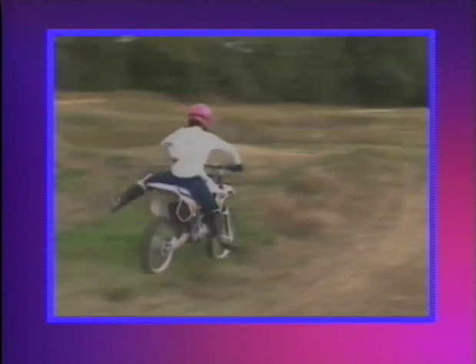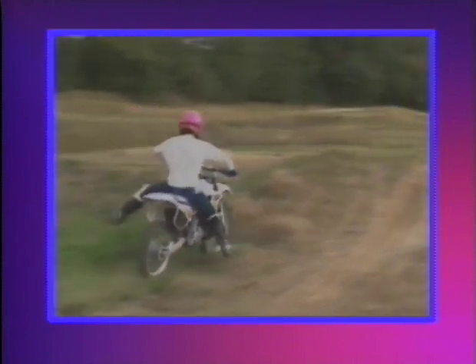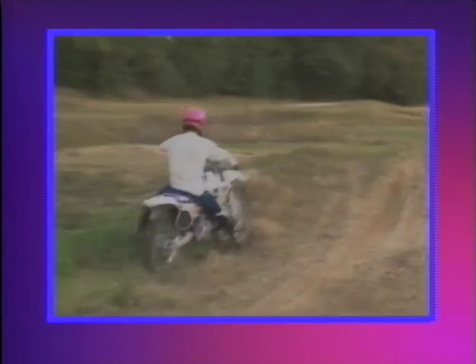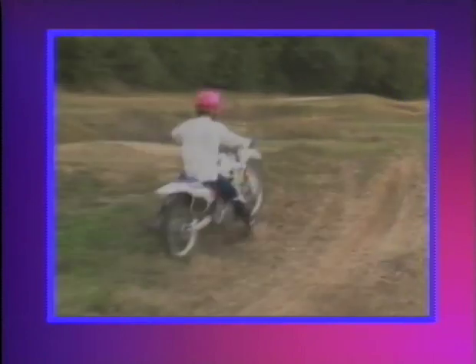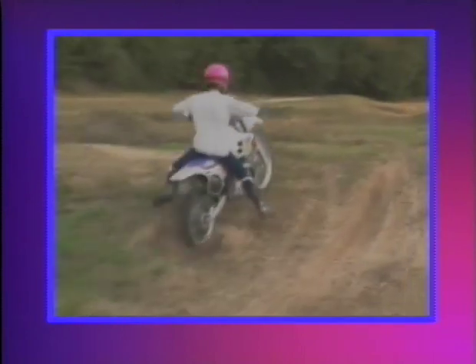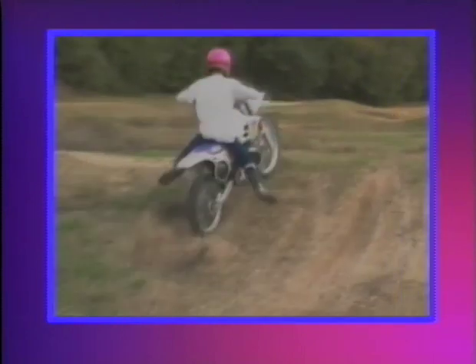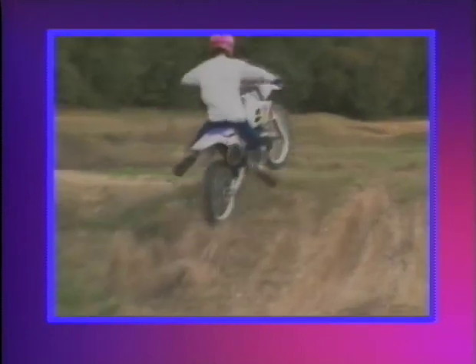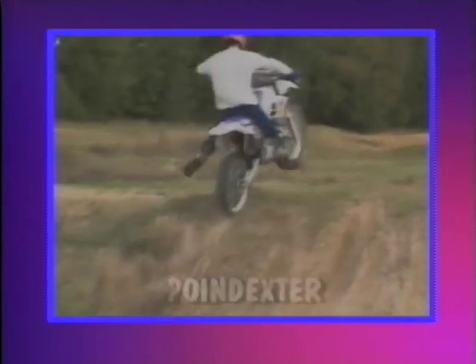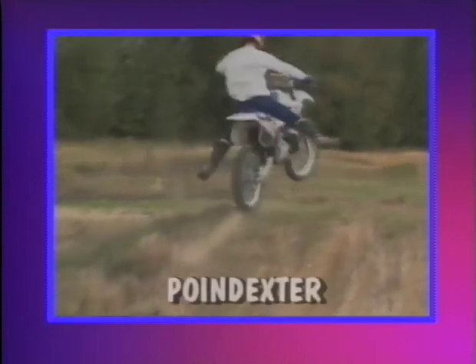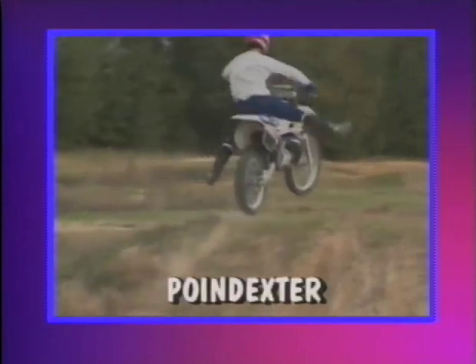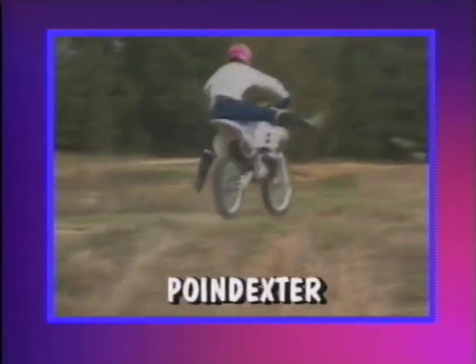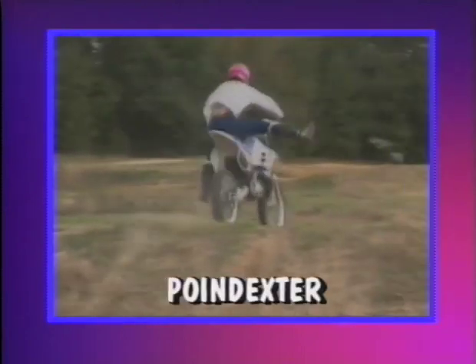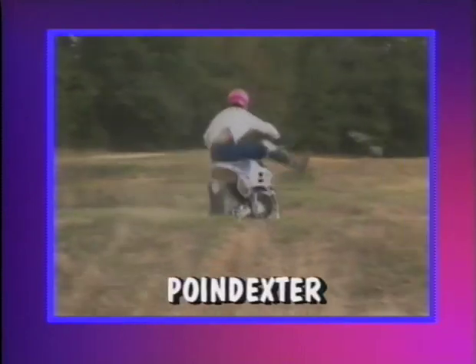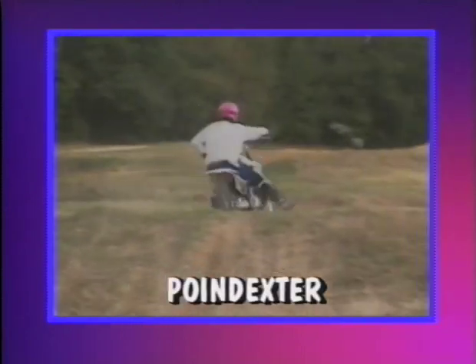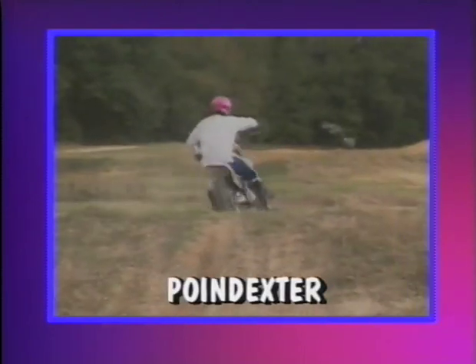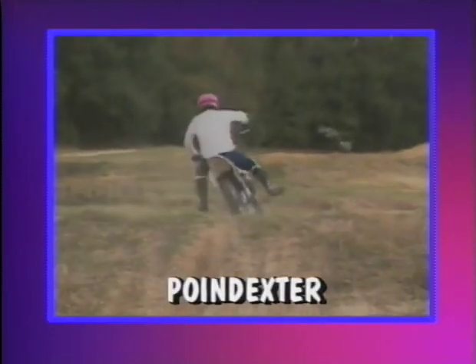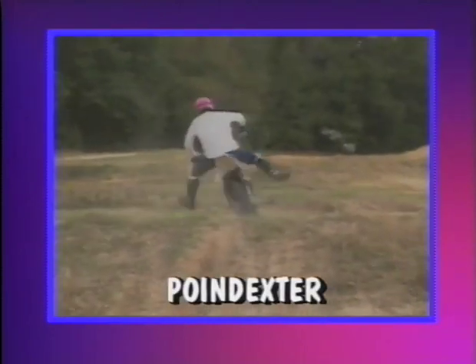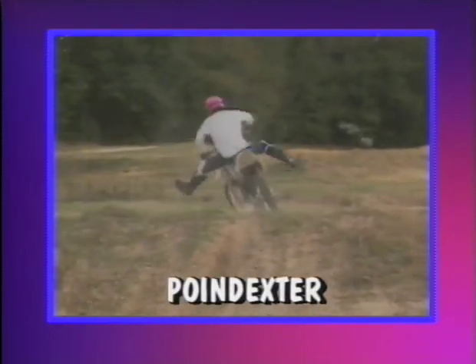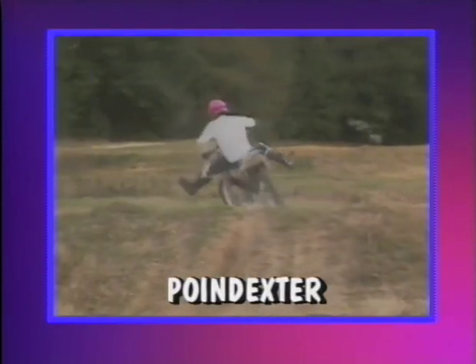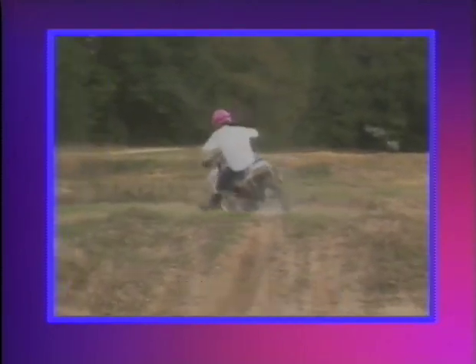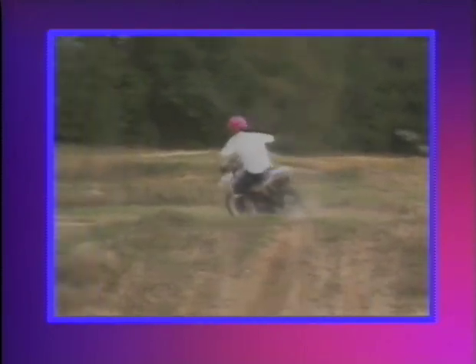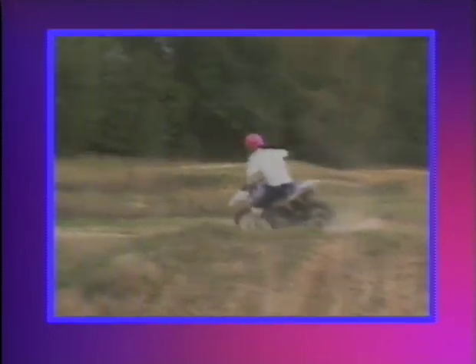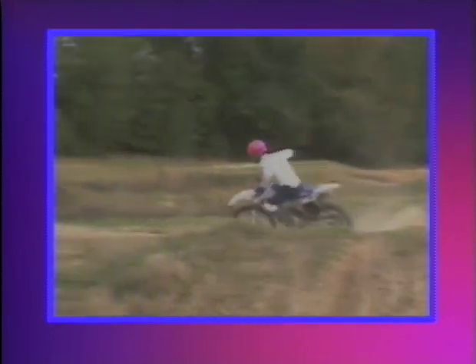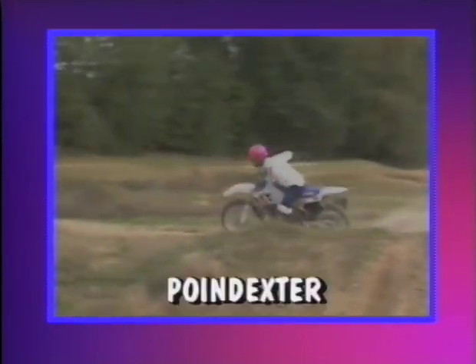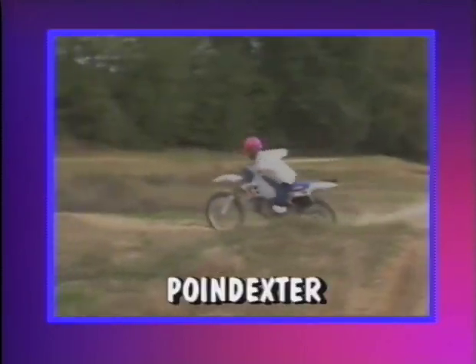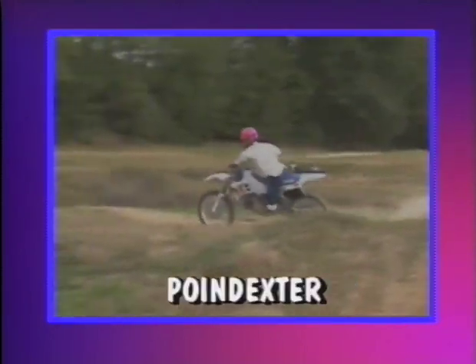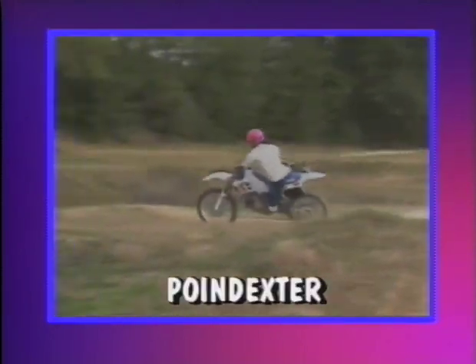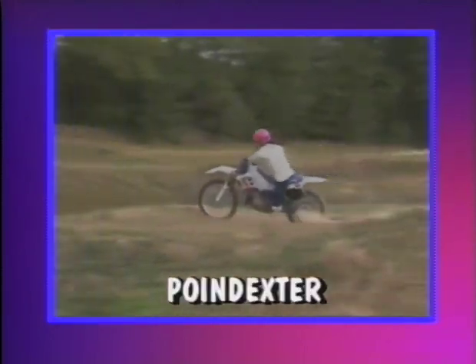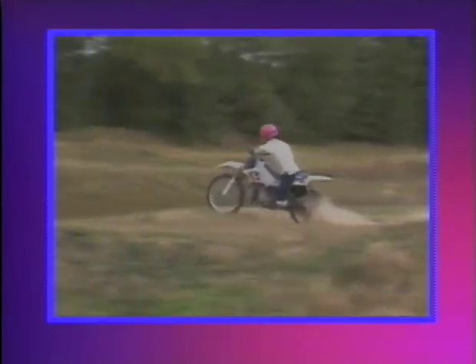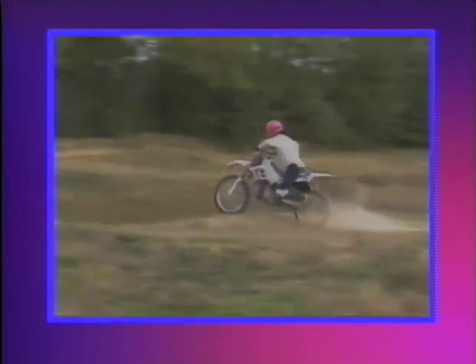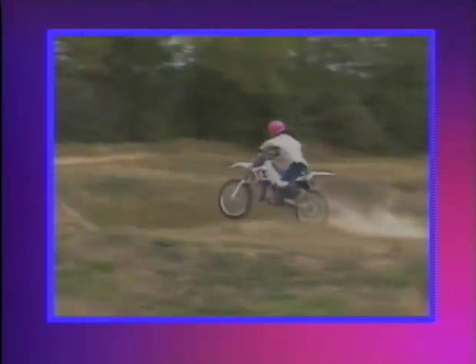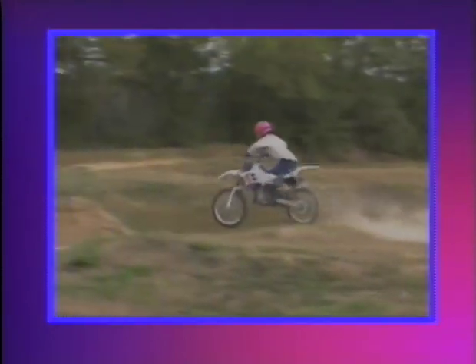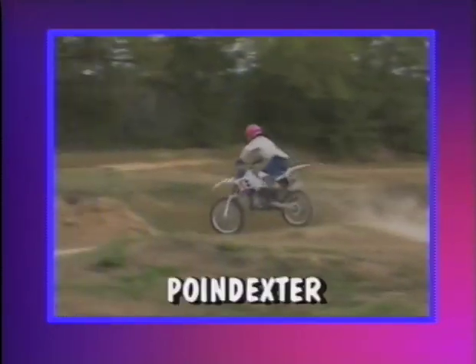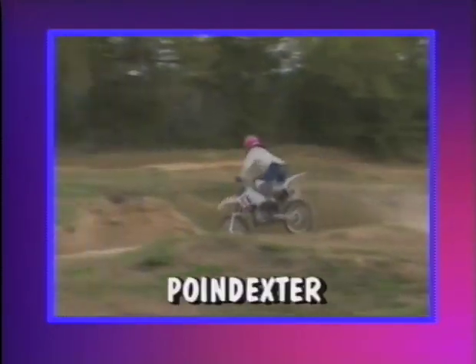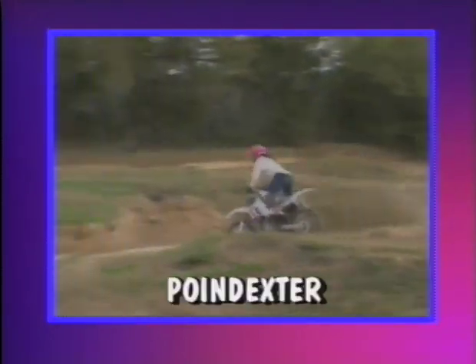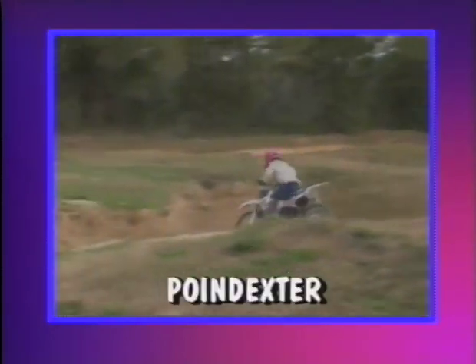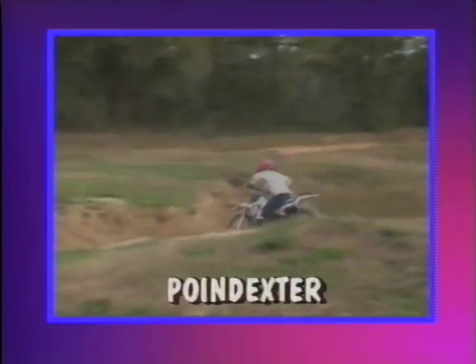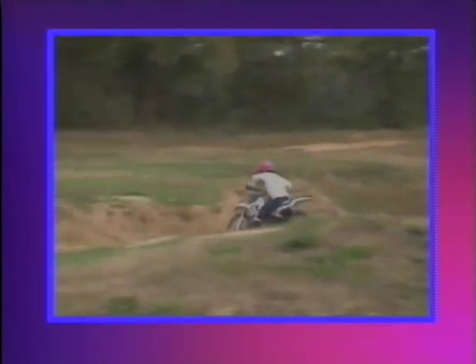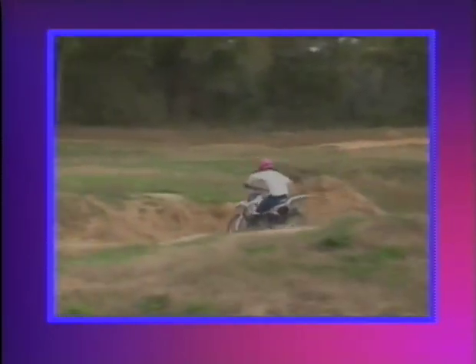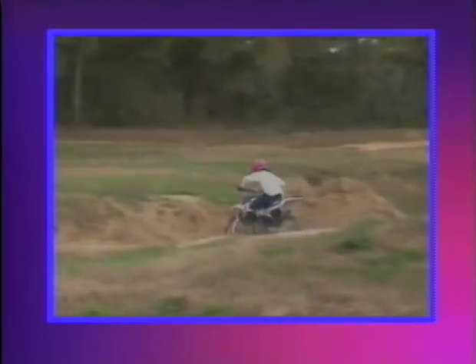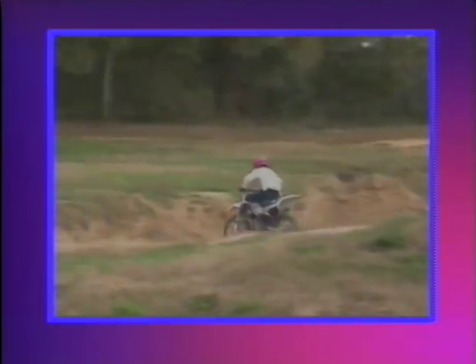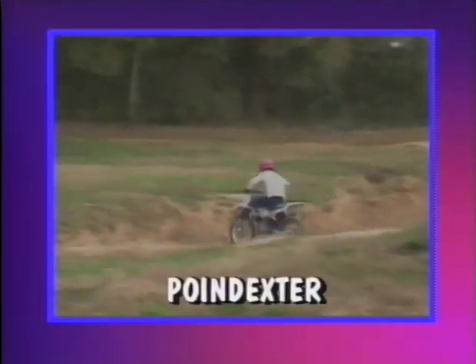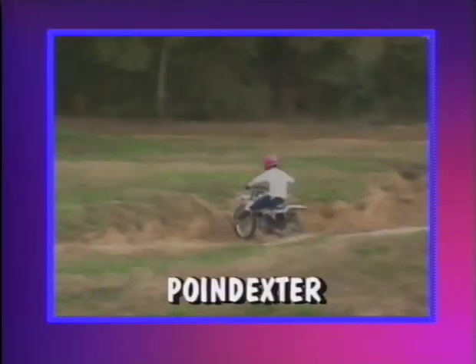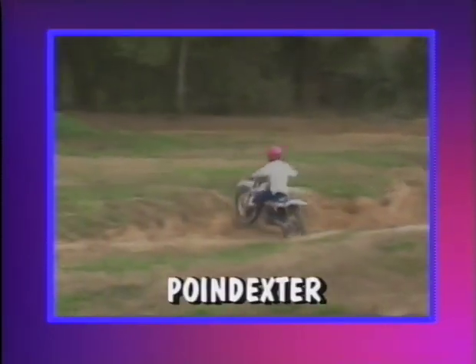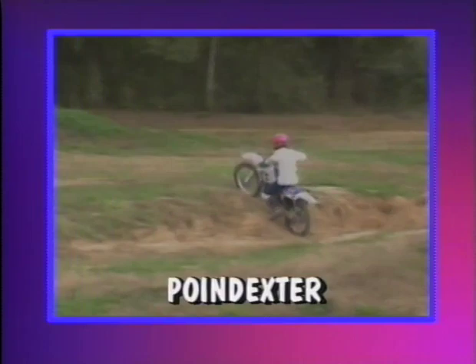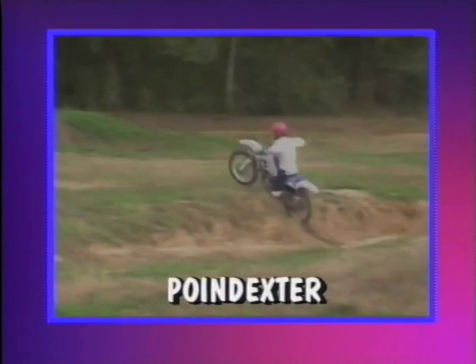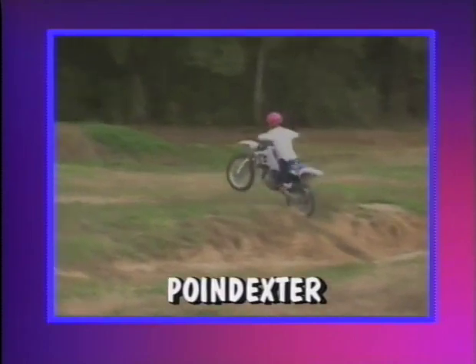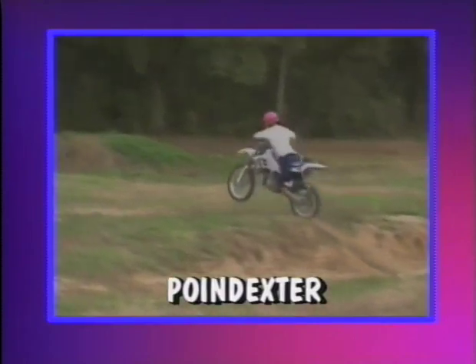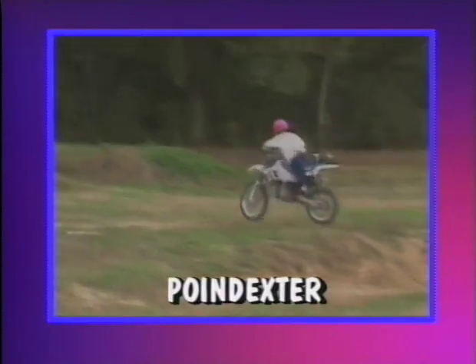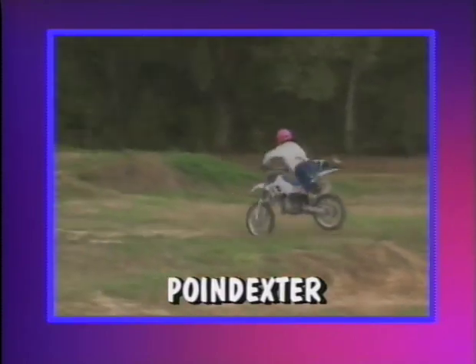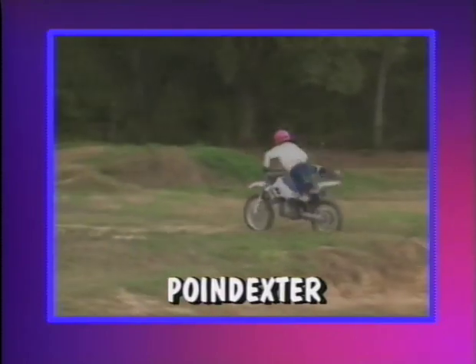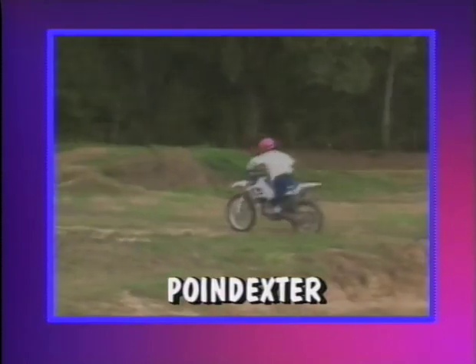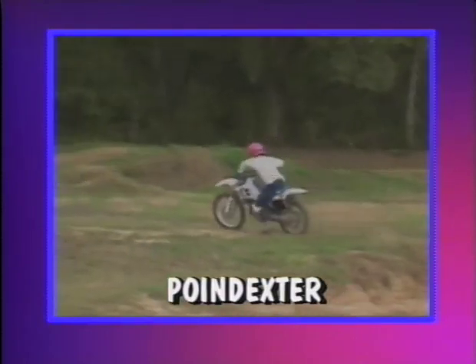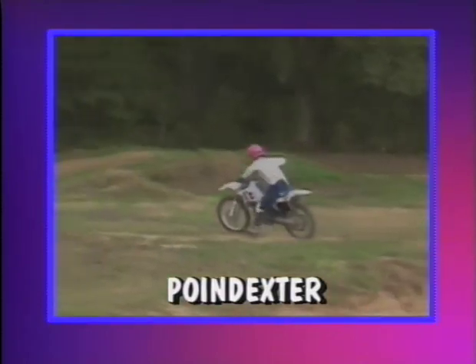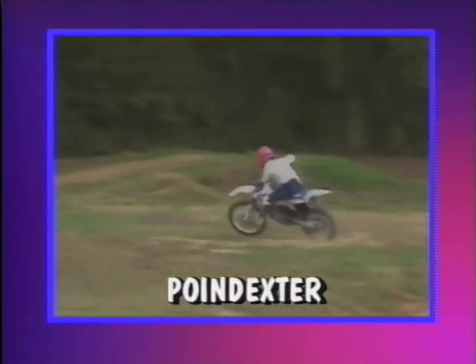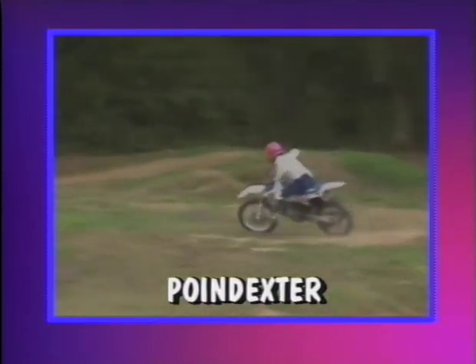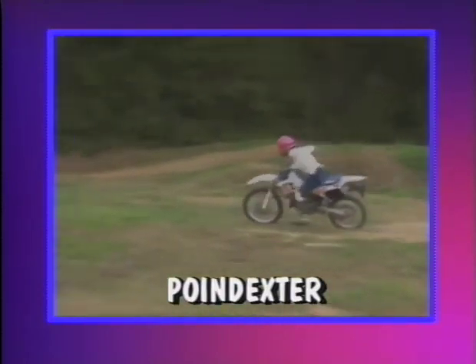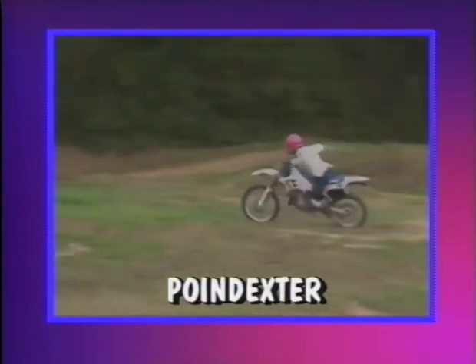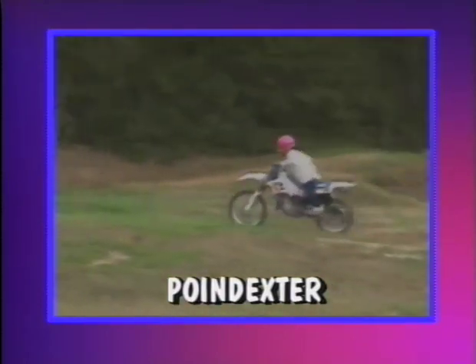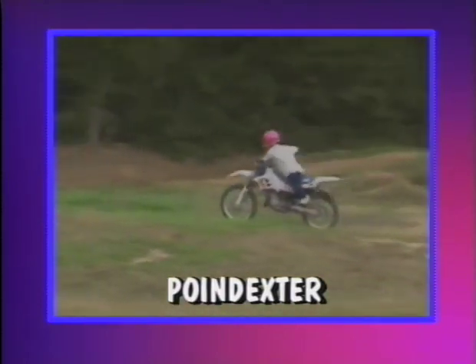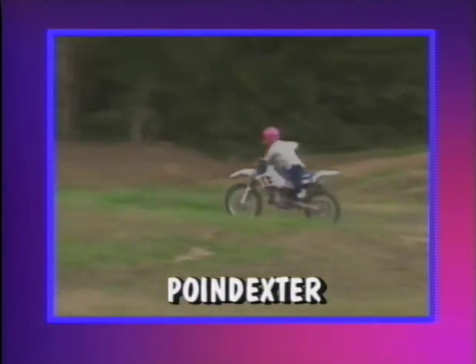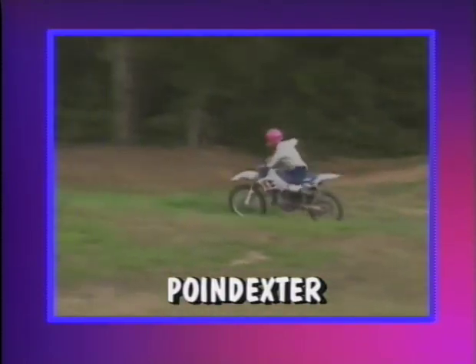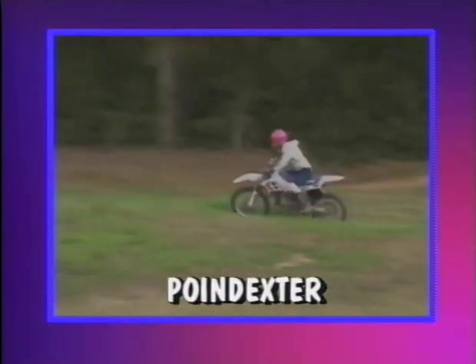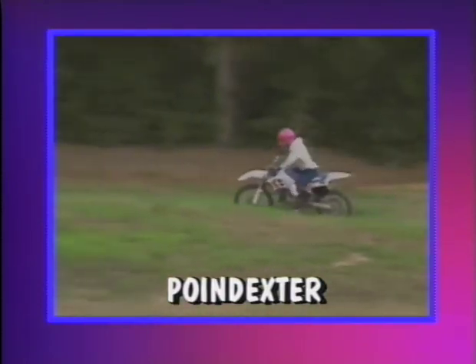How did Poindexter get in here? Oh well, we'll use him to show some of the mistakes. He thinks he's so smooth.